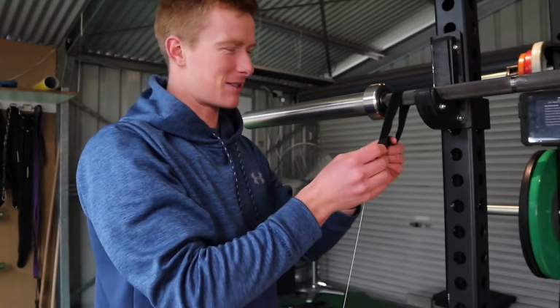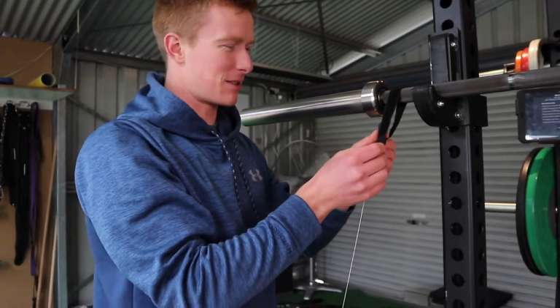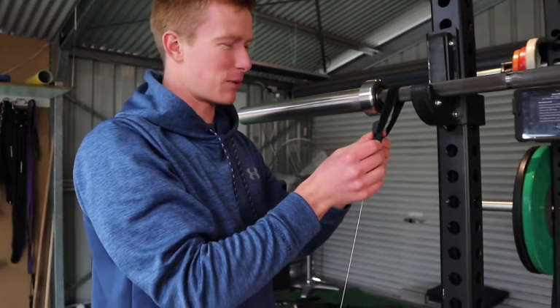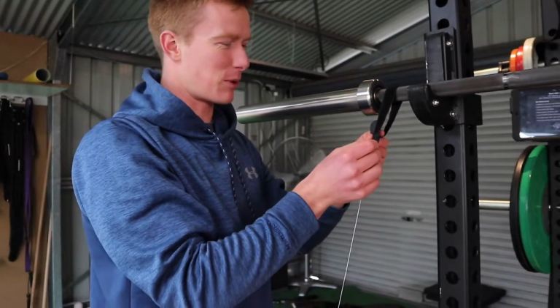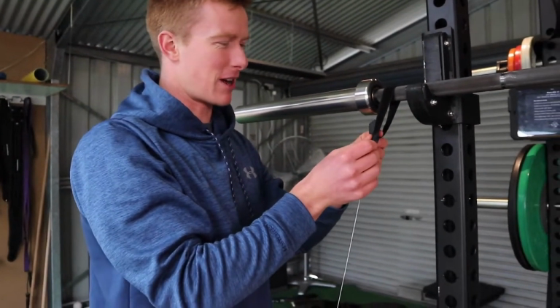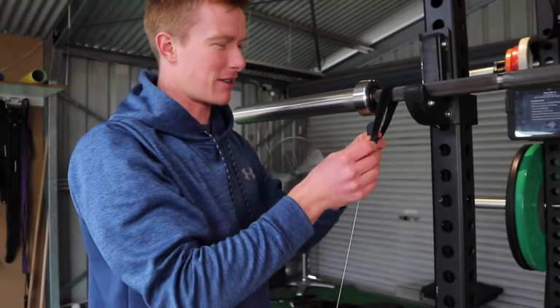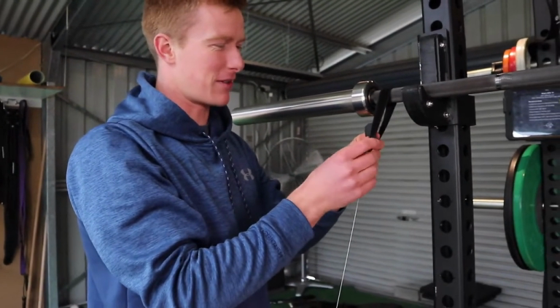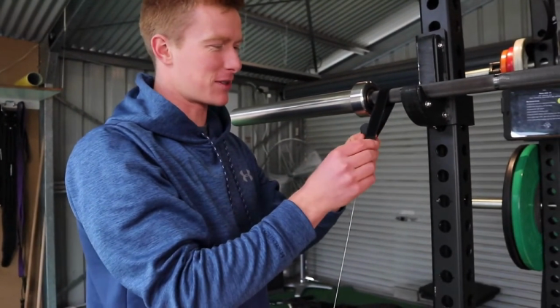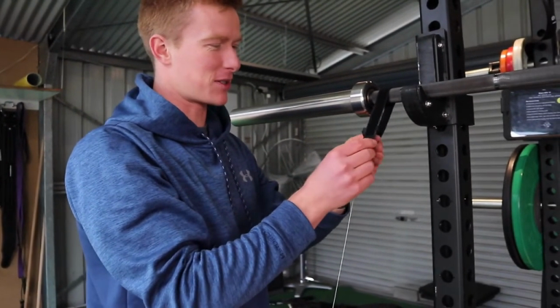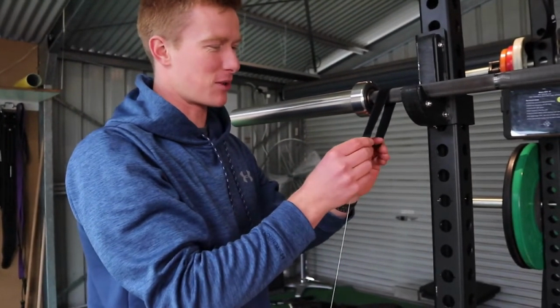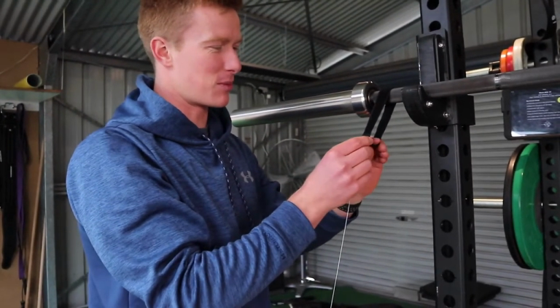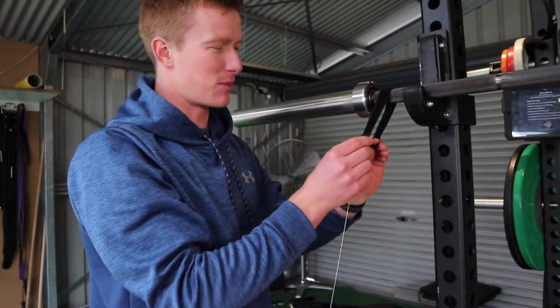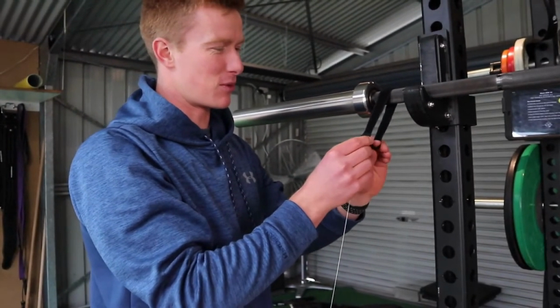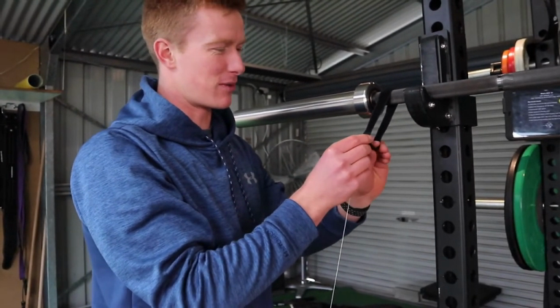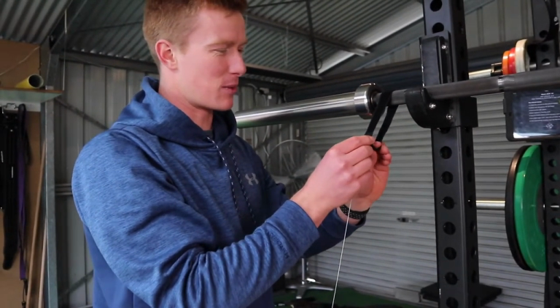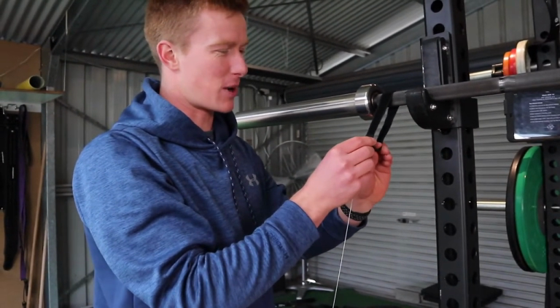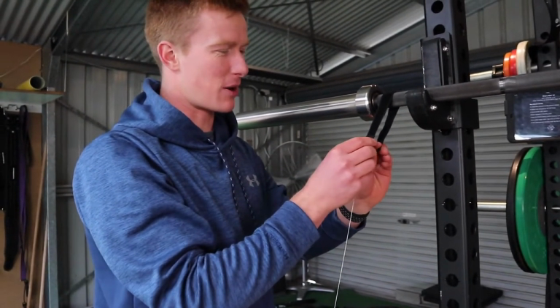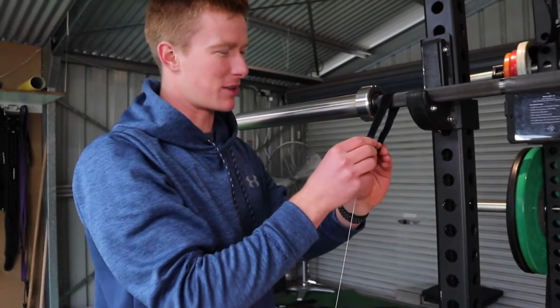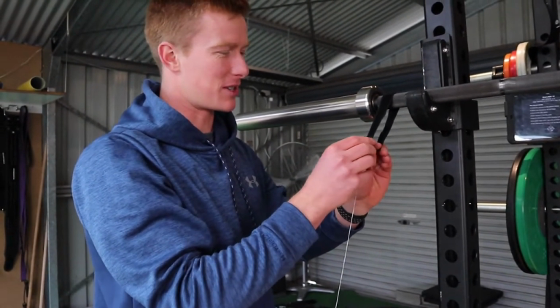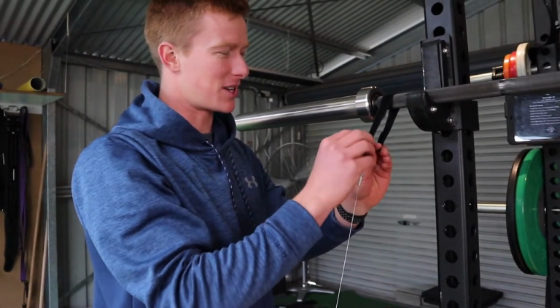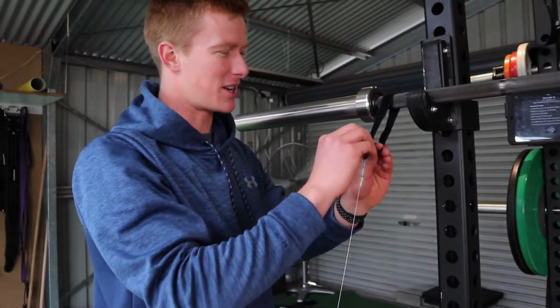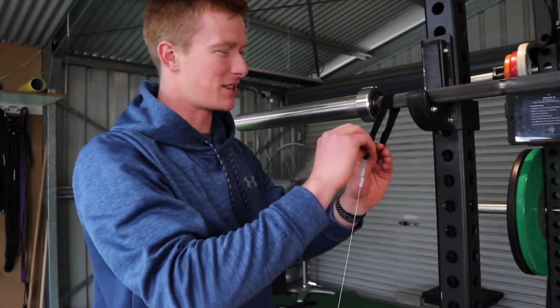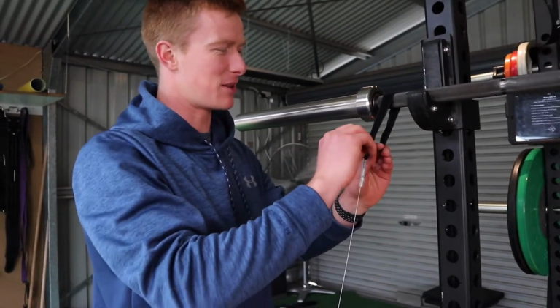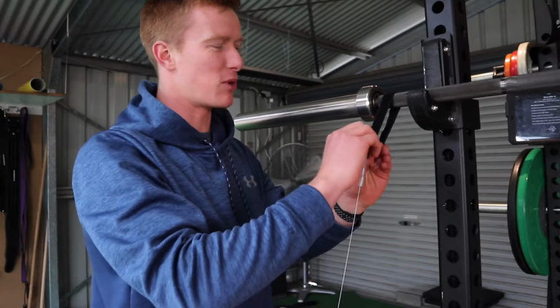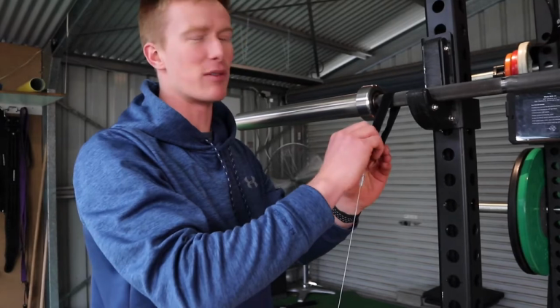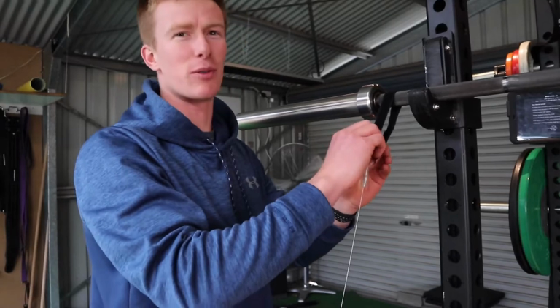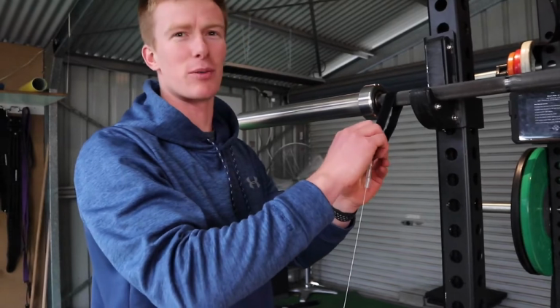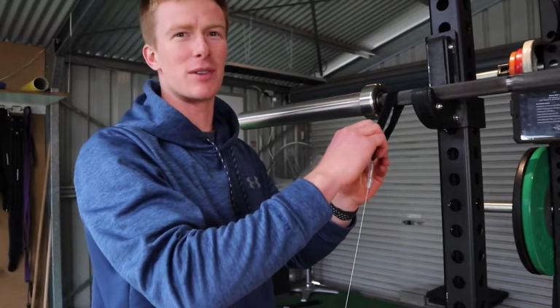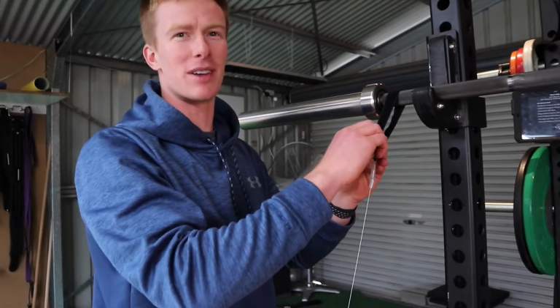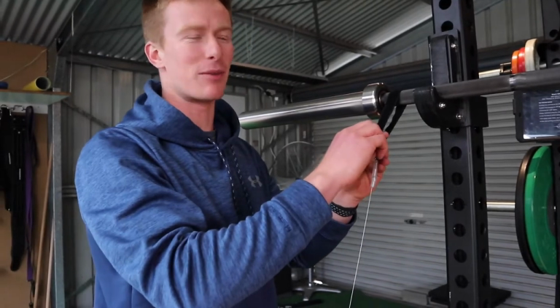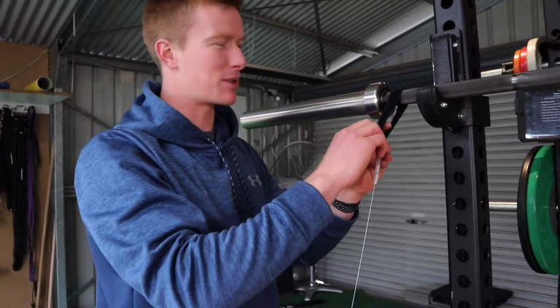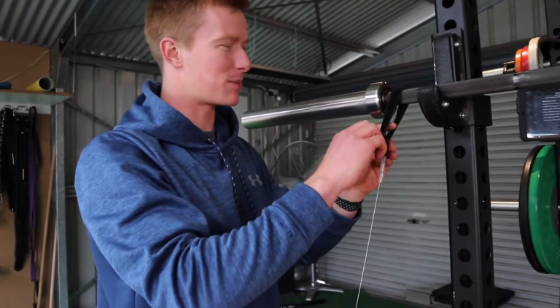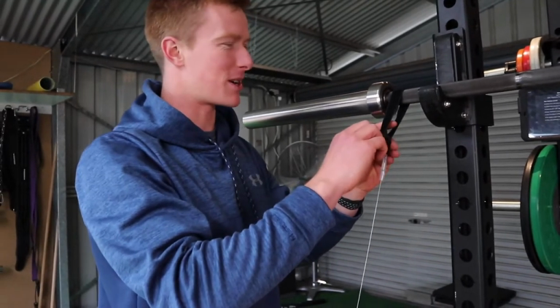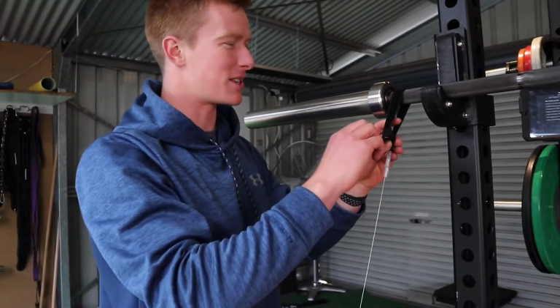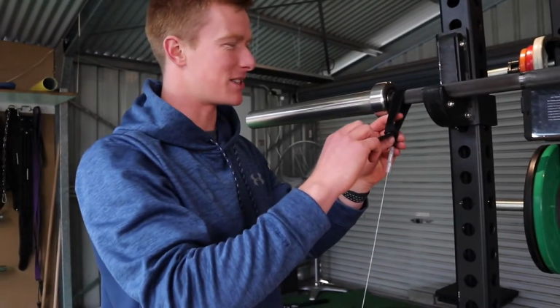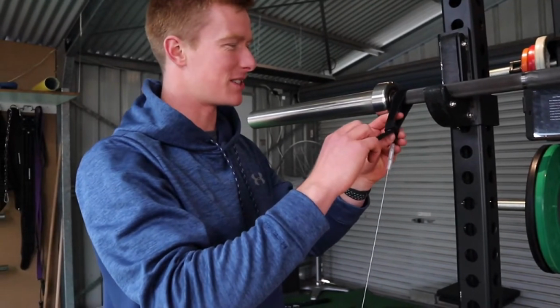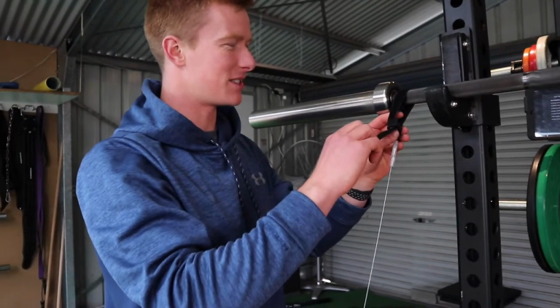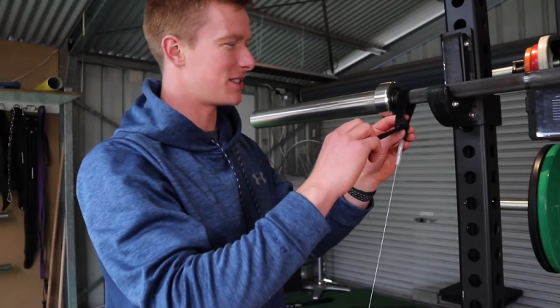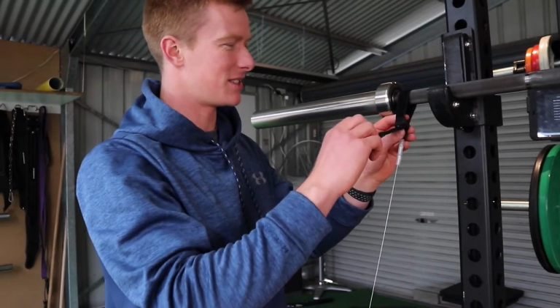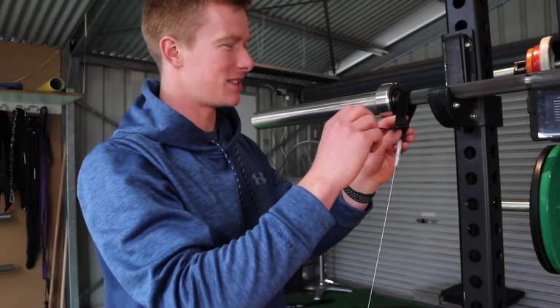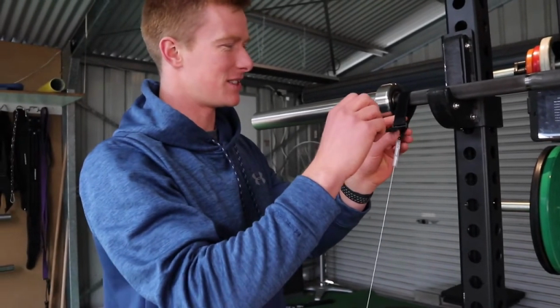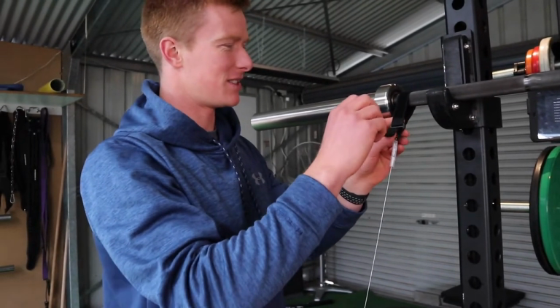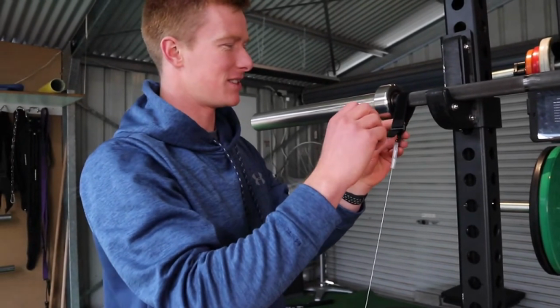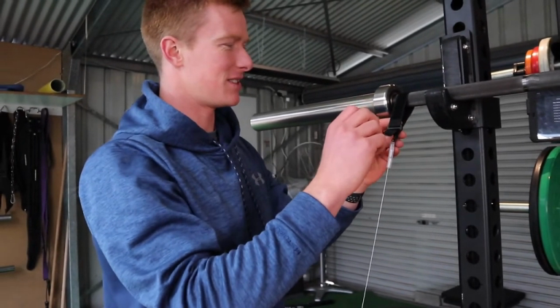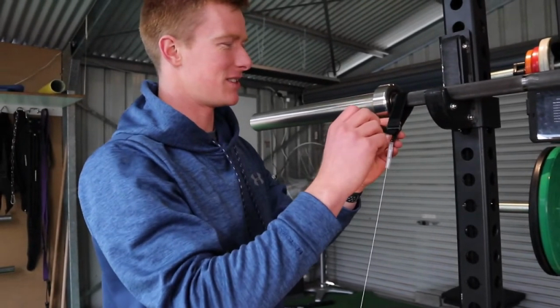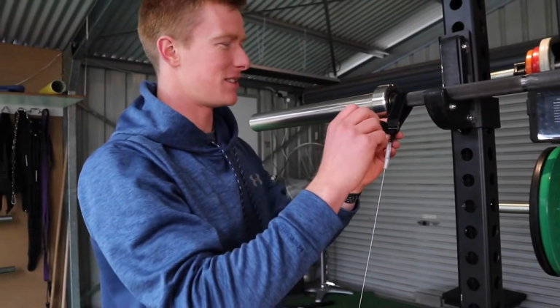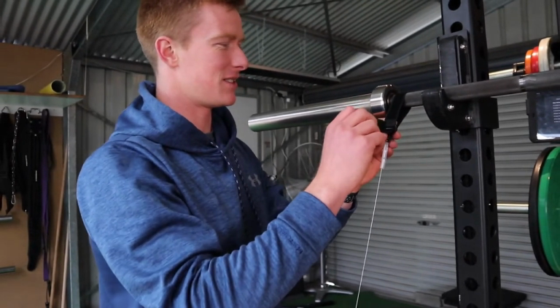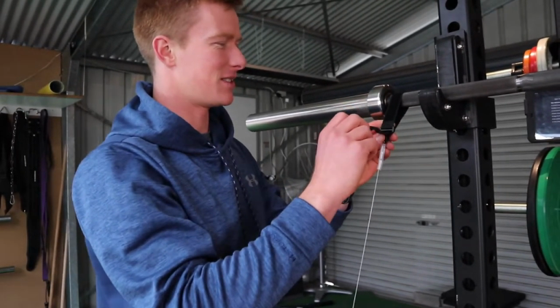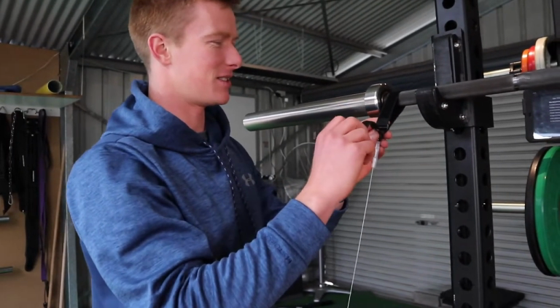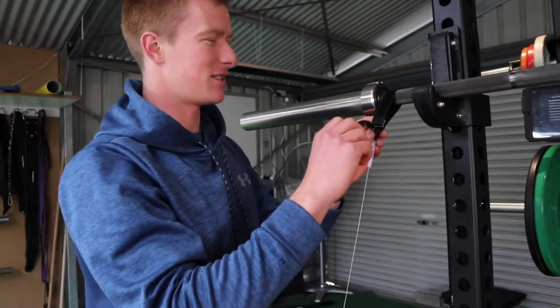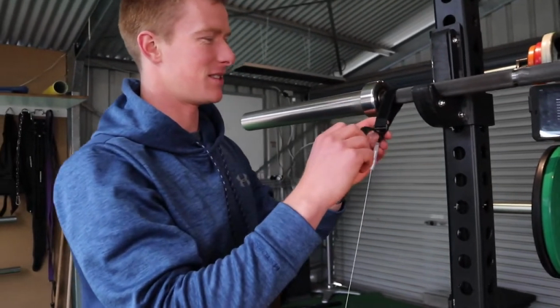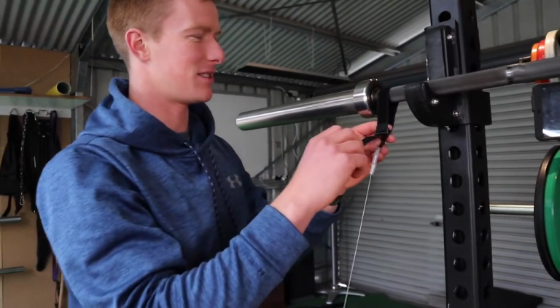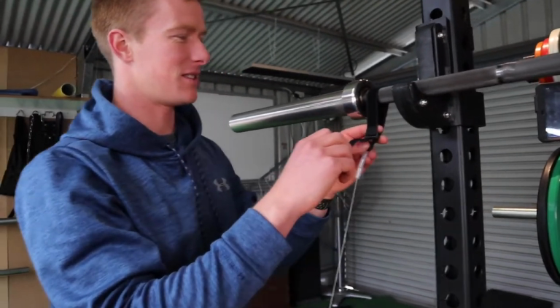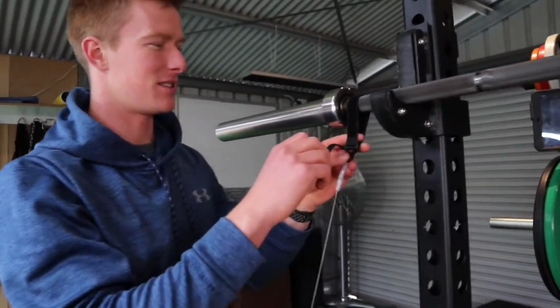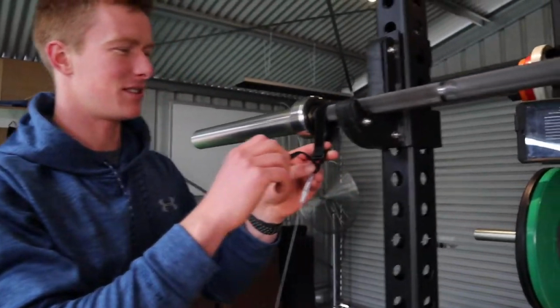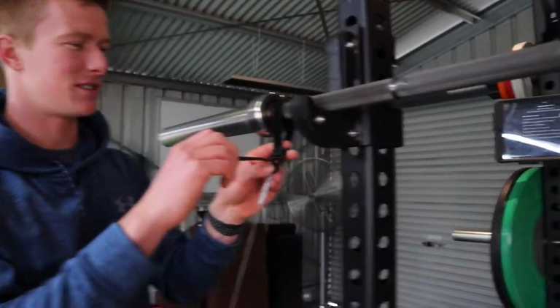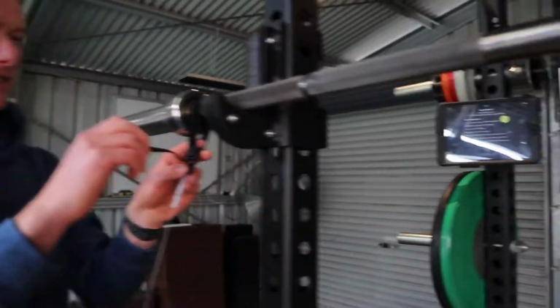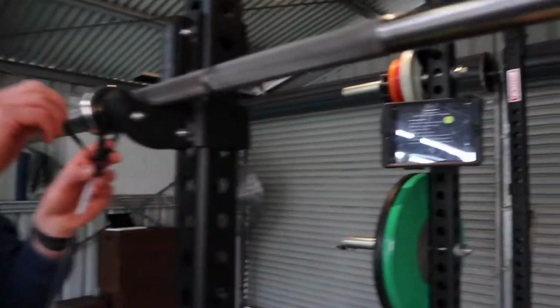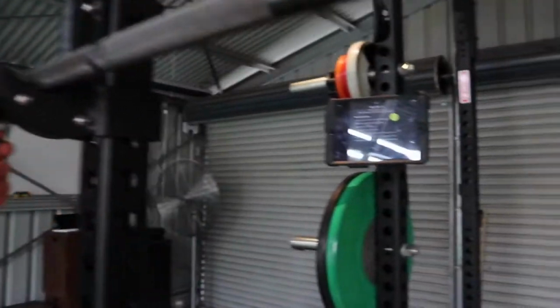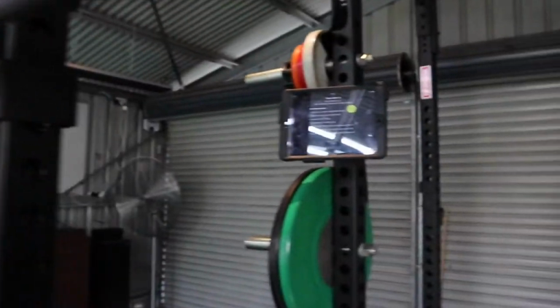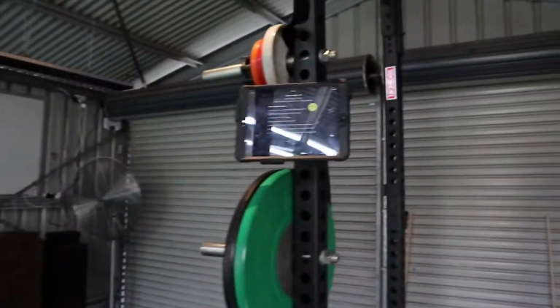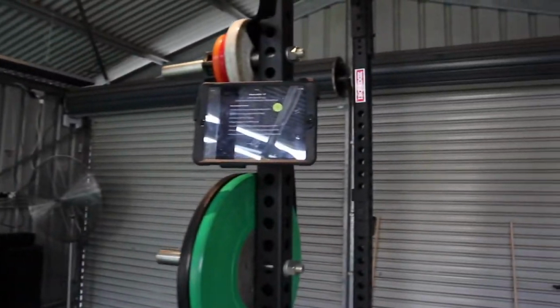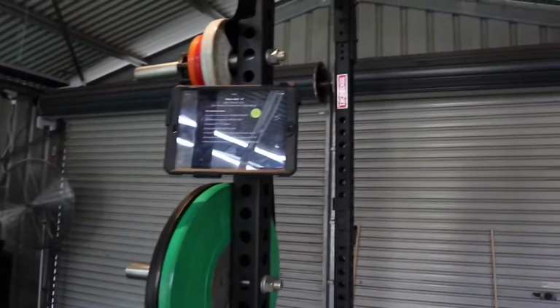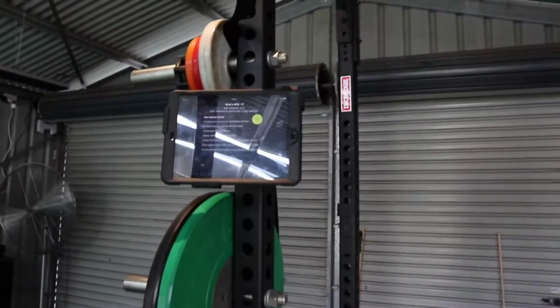It can be really useful when we're doing explosive work, and we want to have an emphasis on moving the bar with intent and moving it with speed. And this is what it hooks up to, obviously.